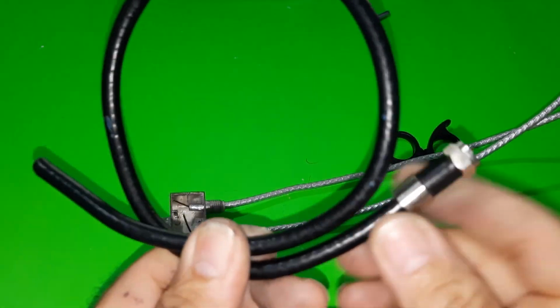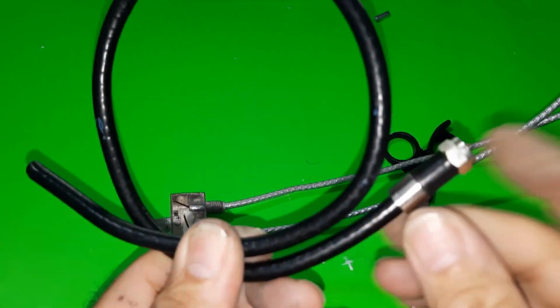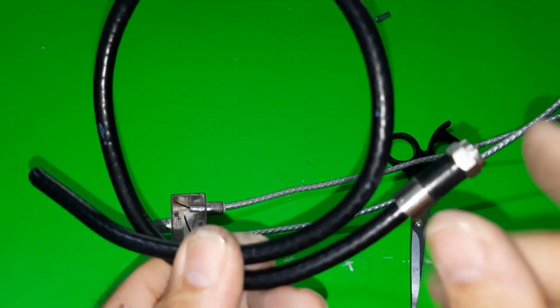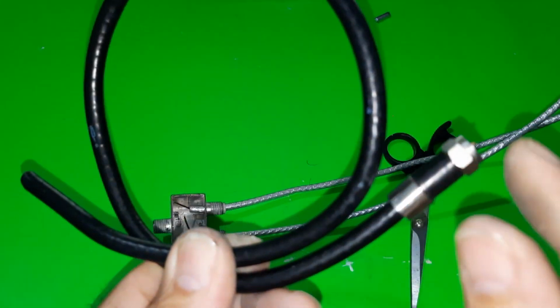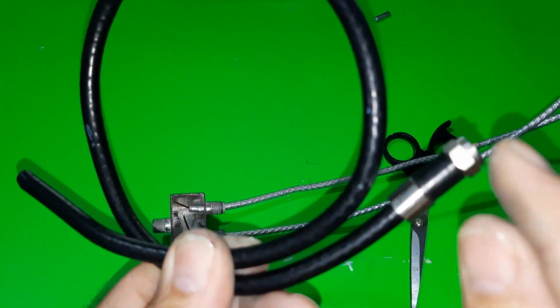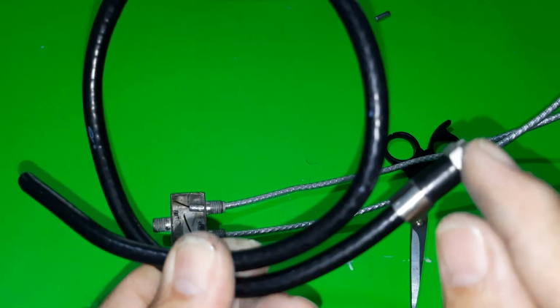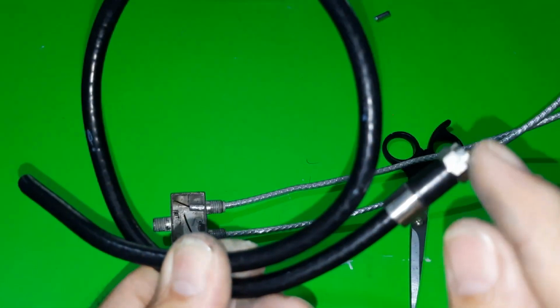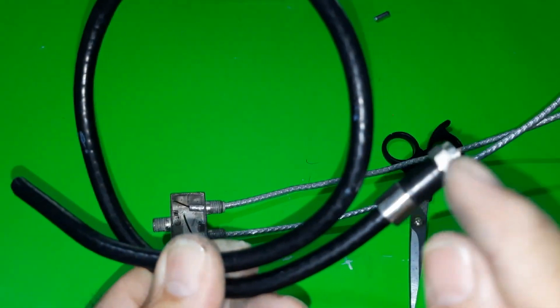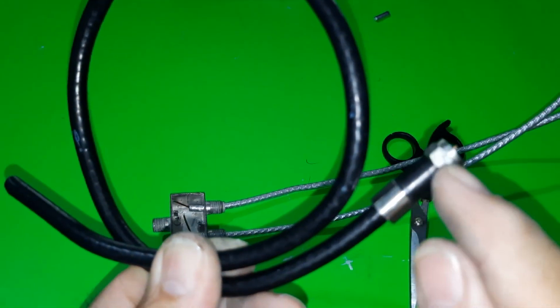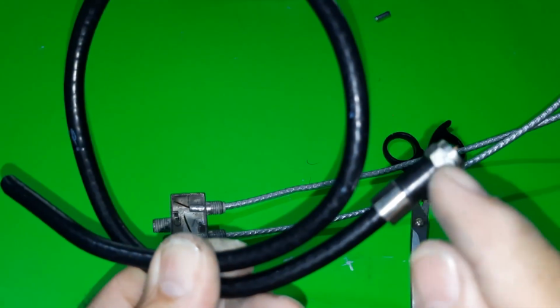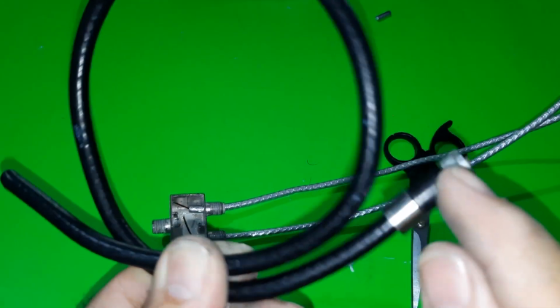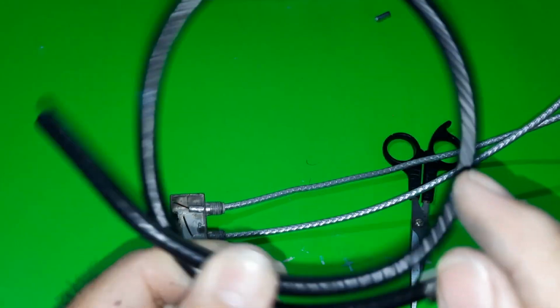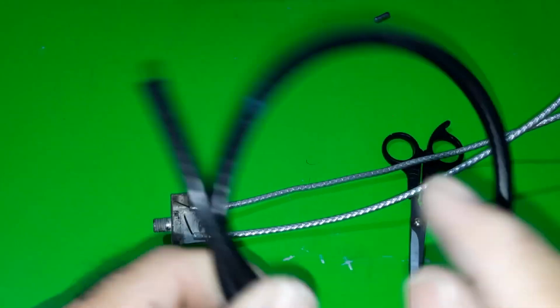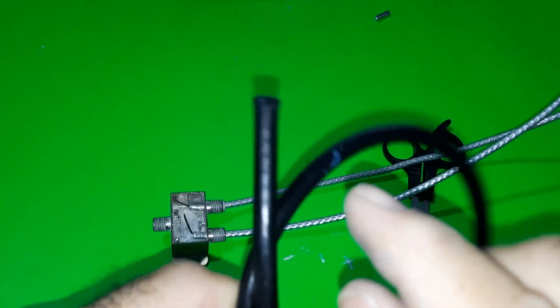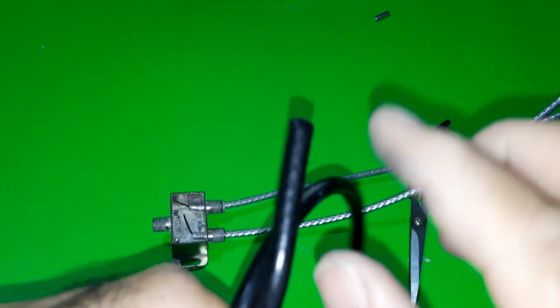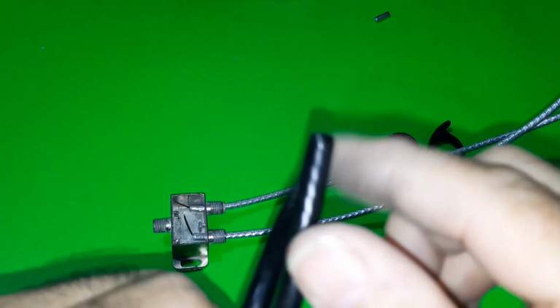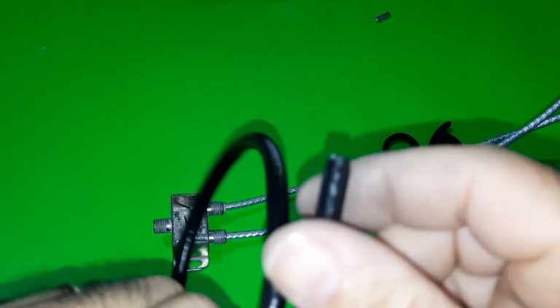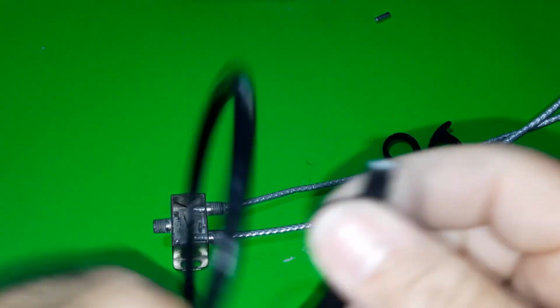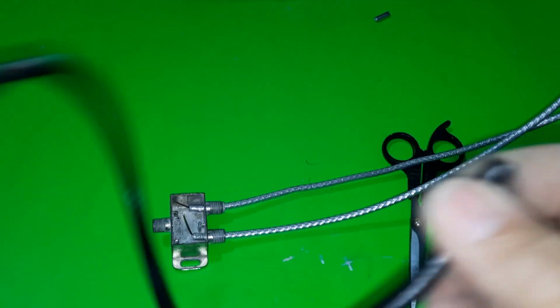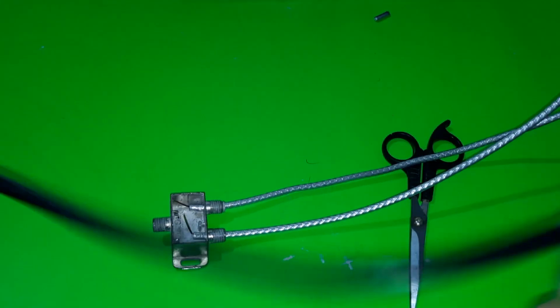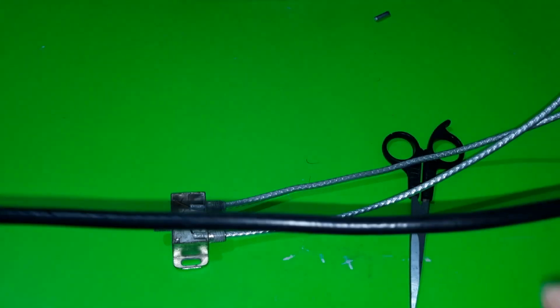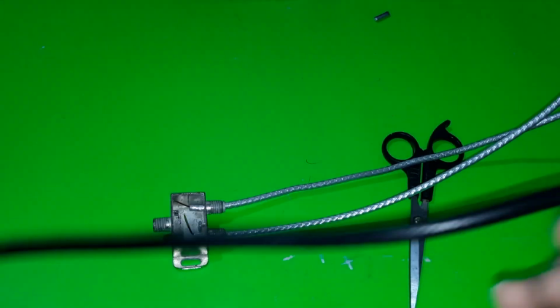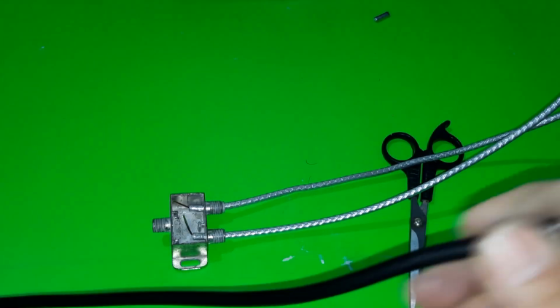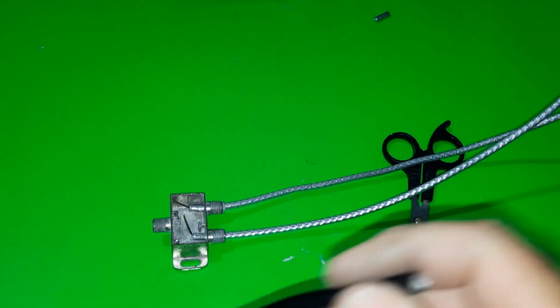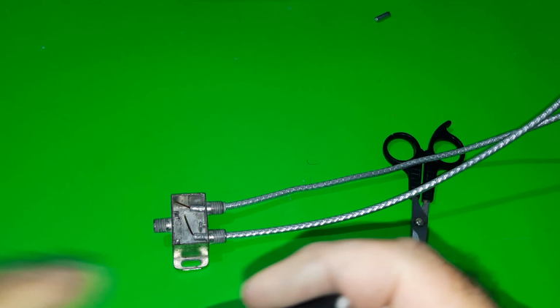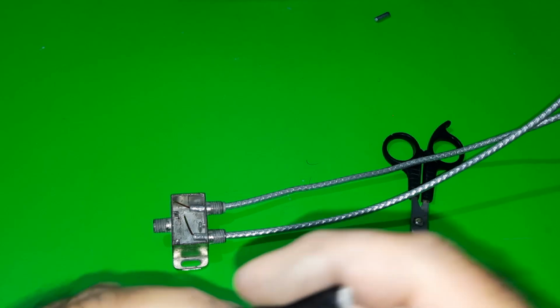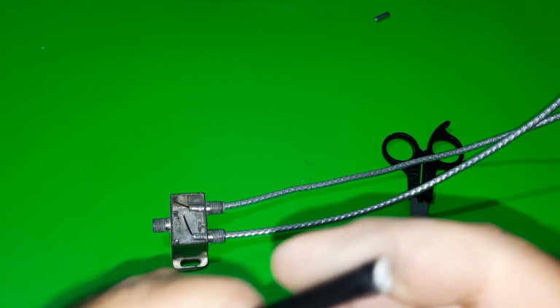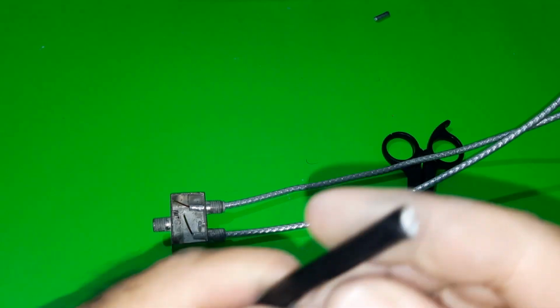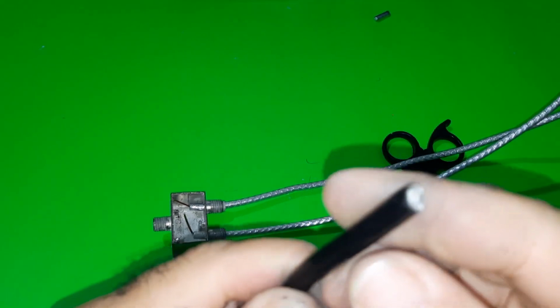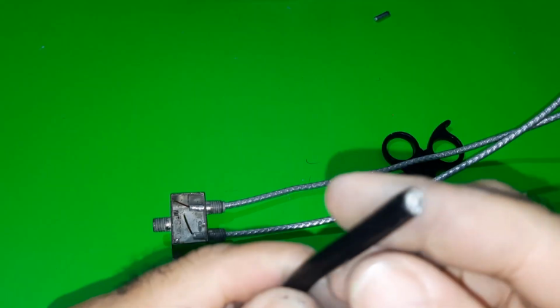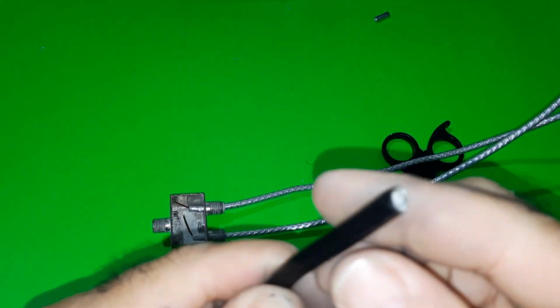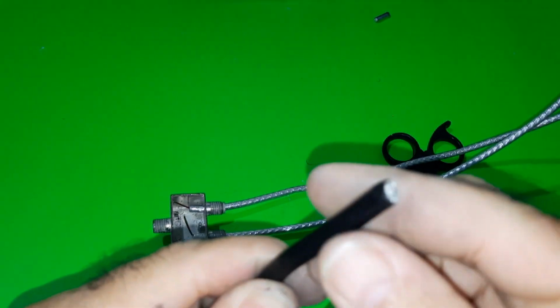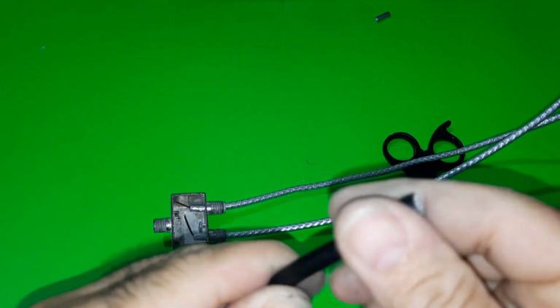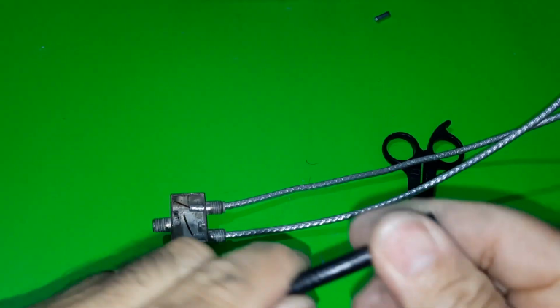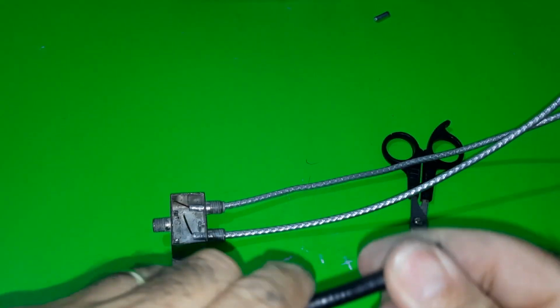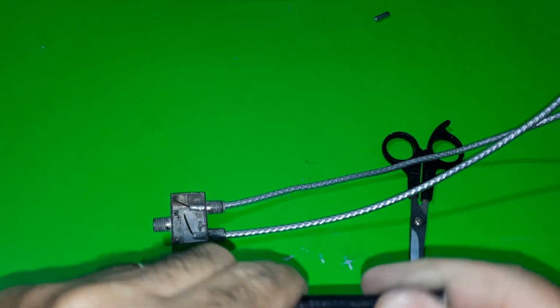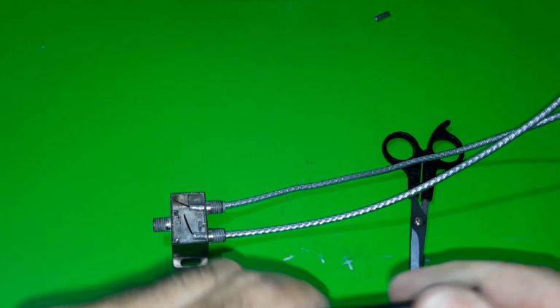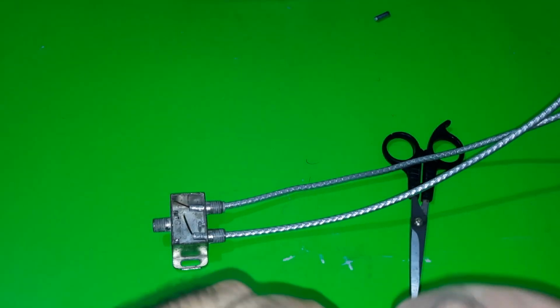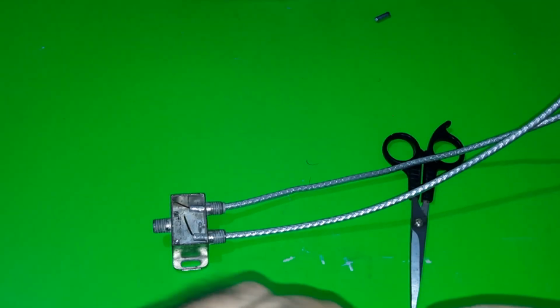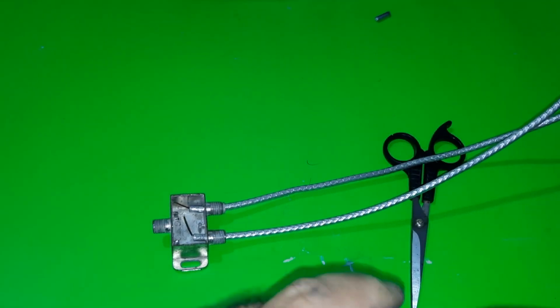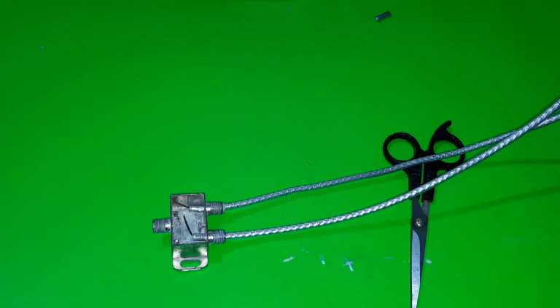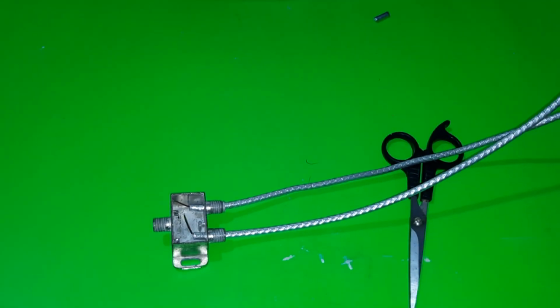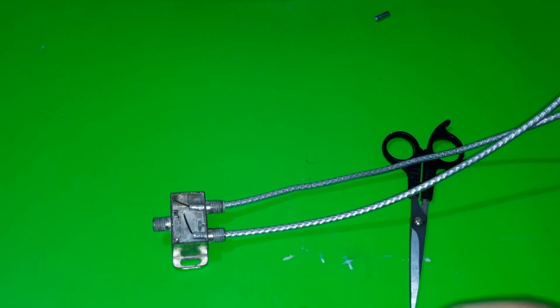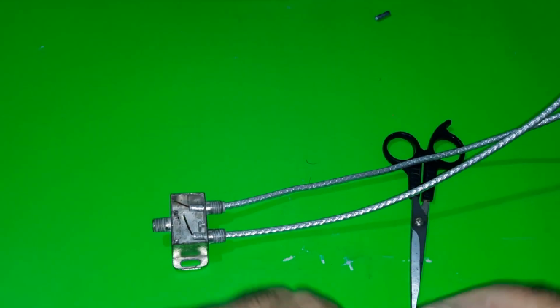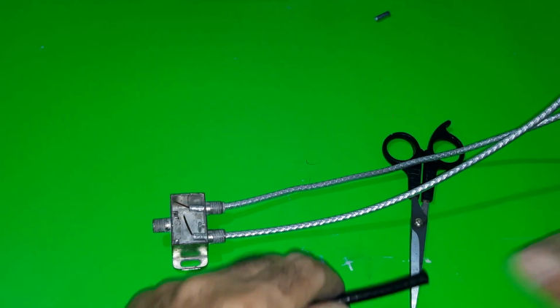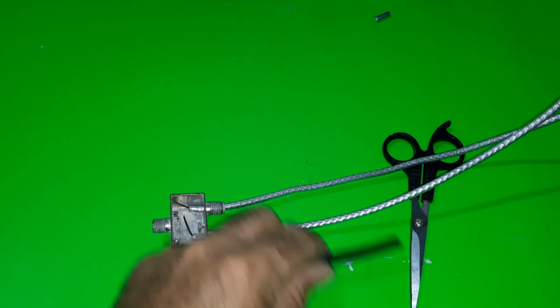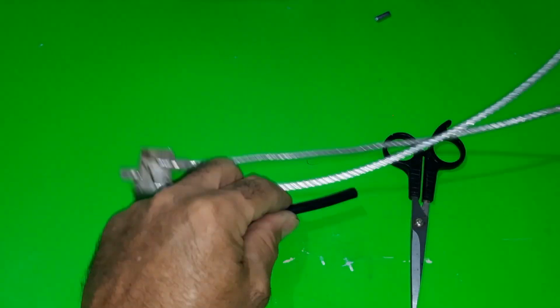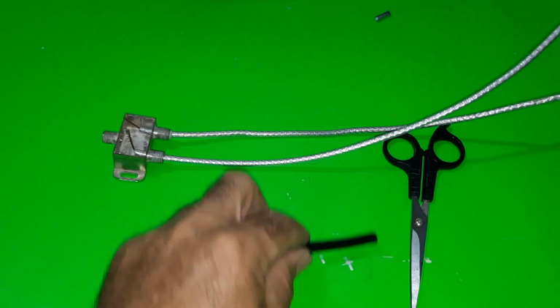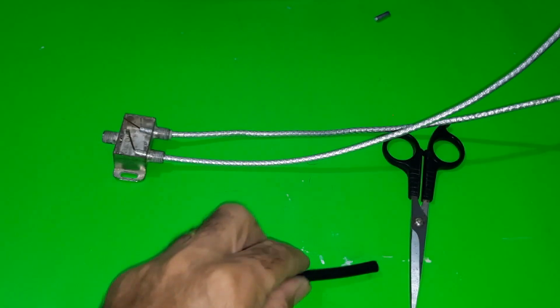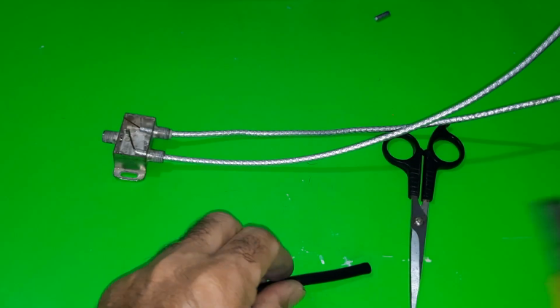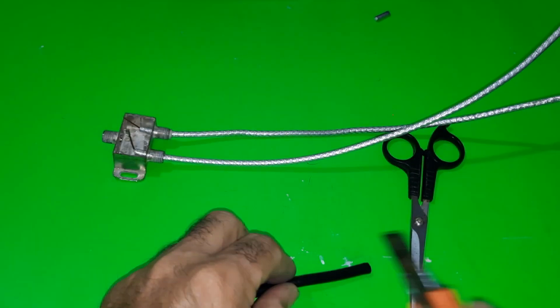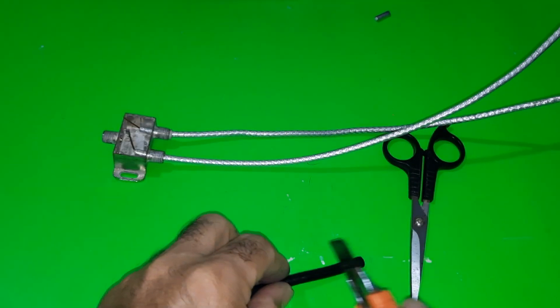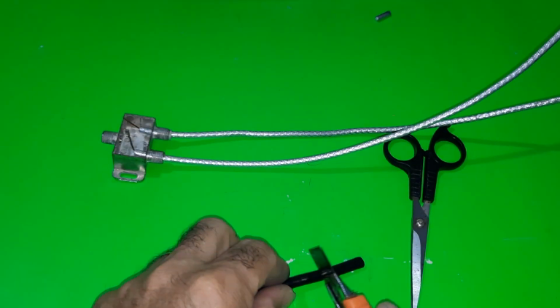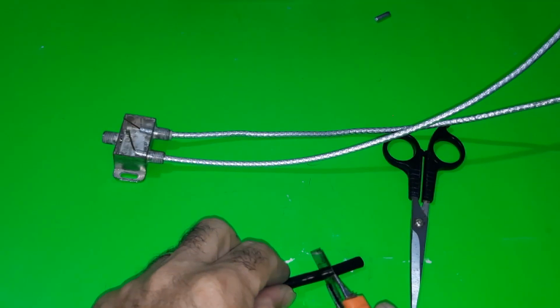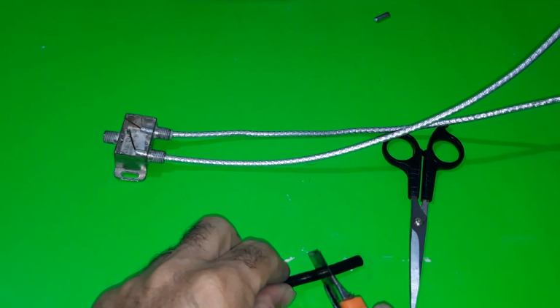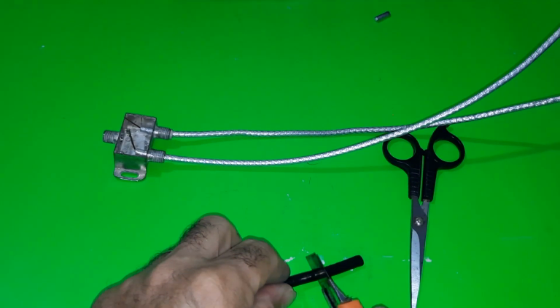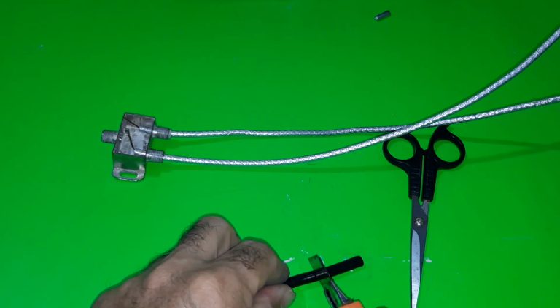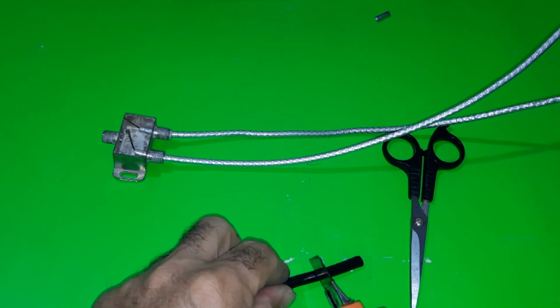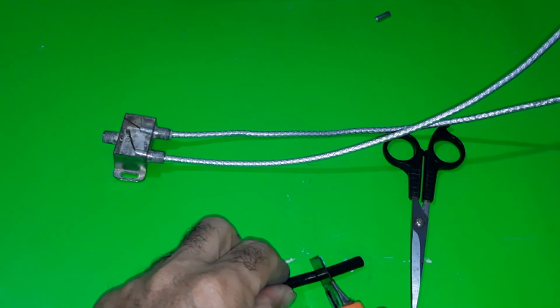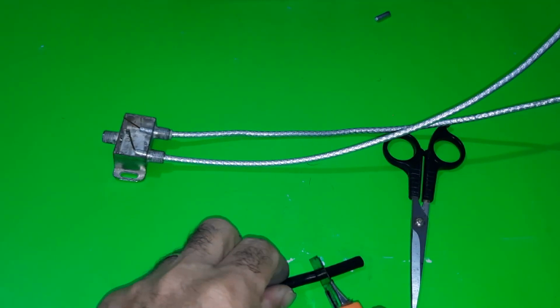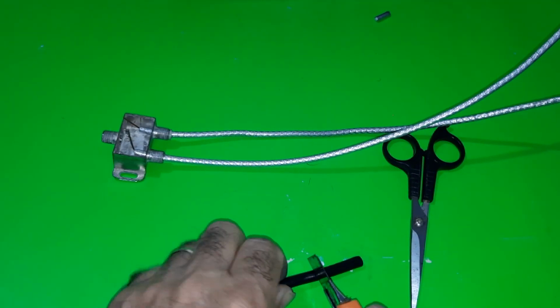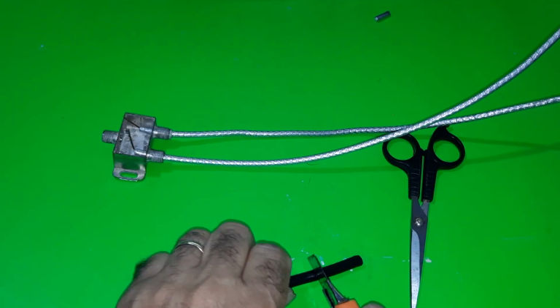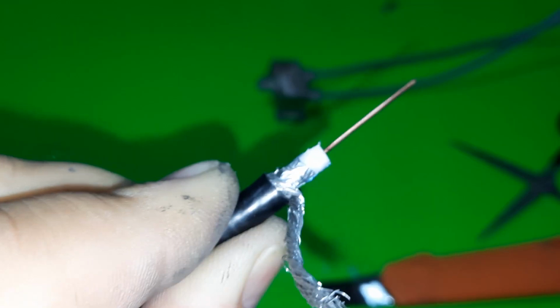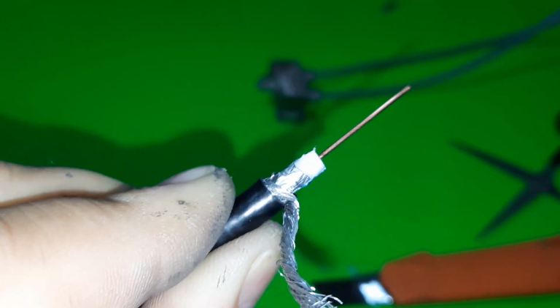Fifth, now we will look for a piece of coaxial cable with its F-type connector, threaded. We will peel the end.